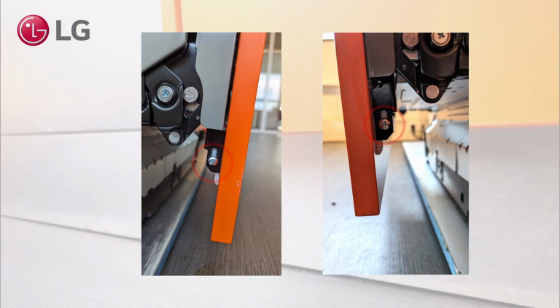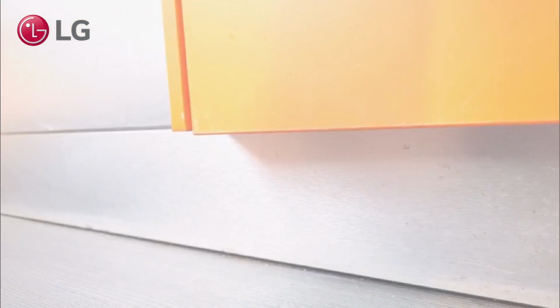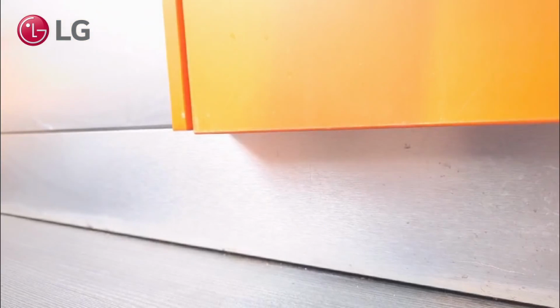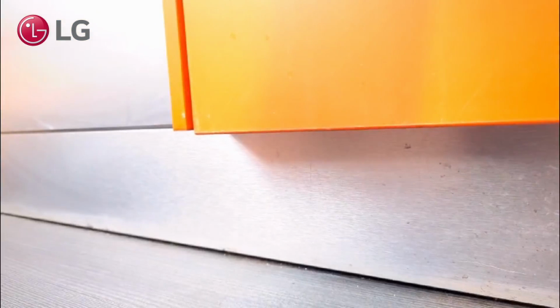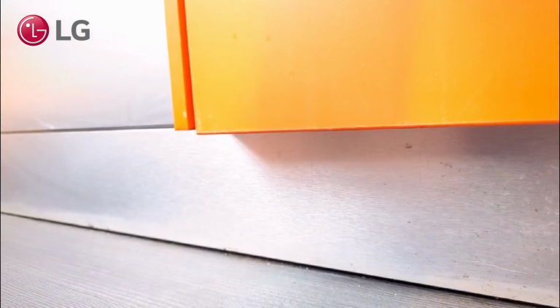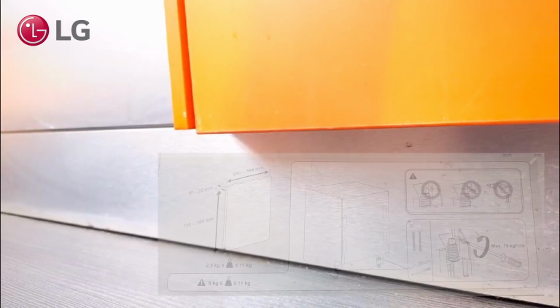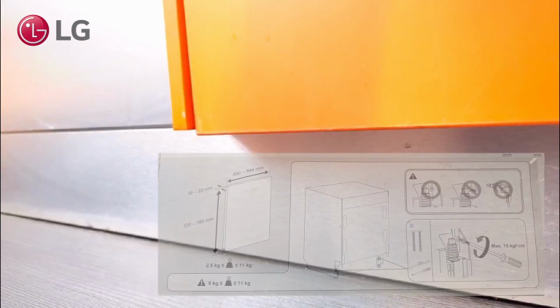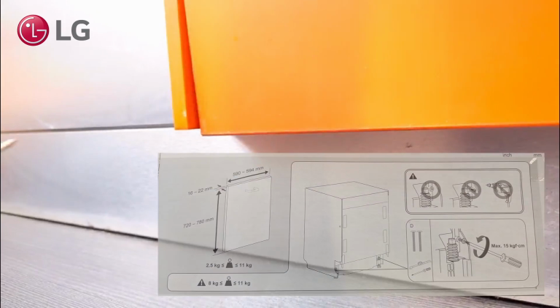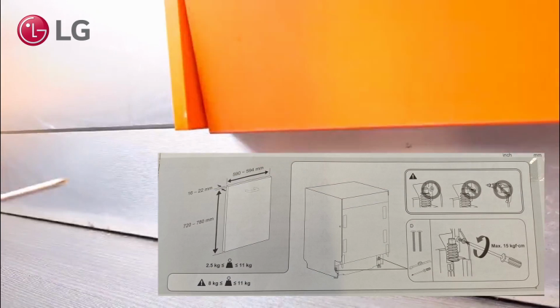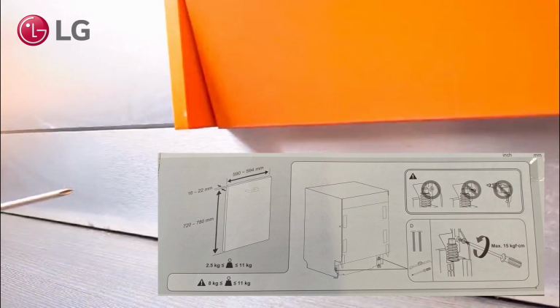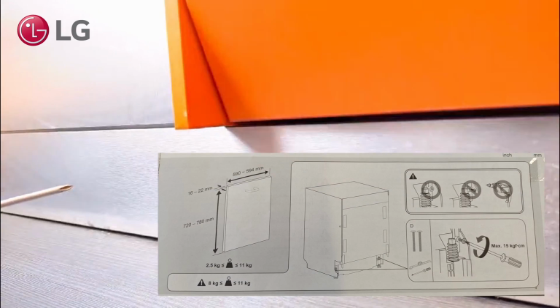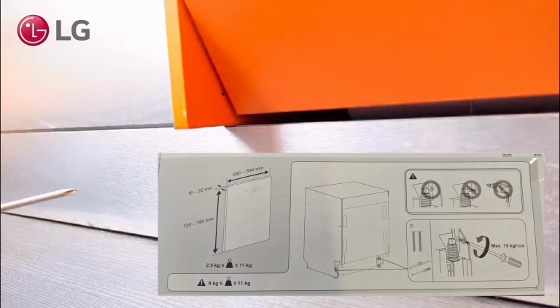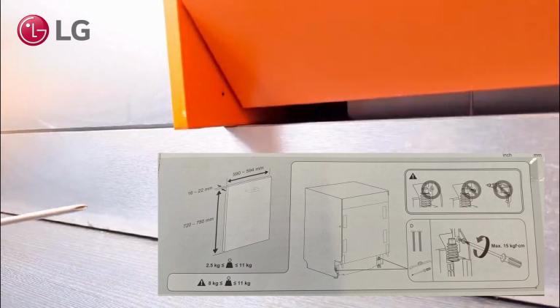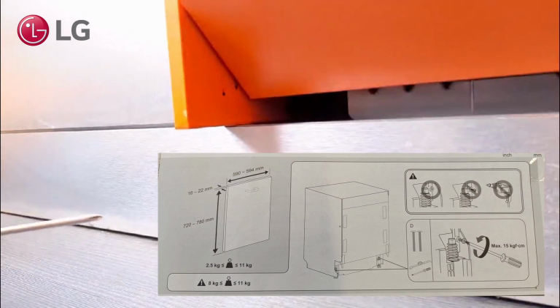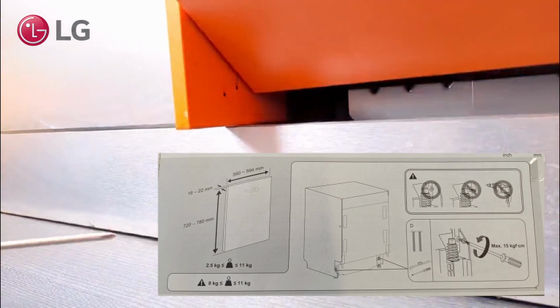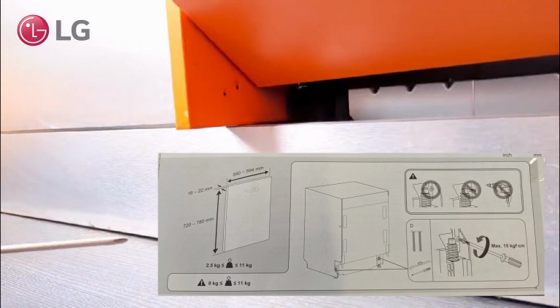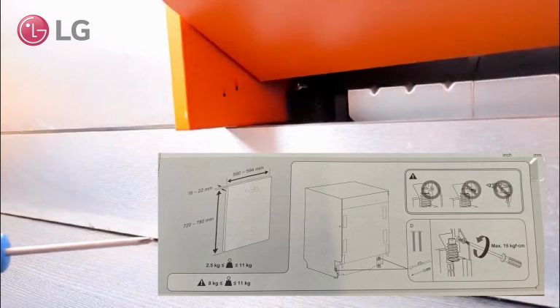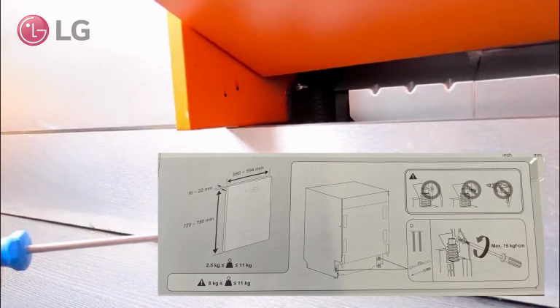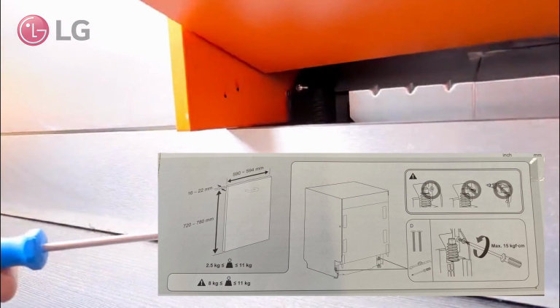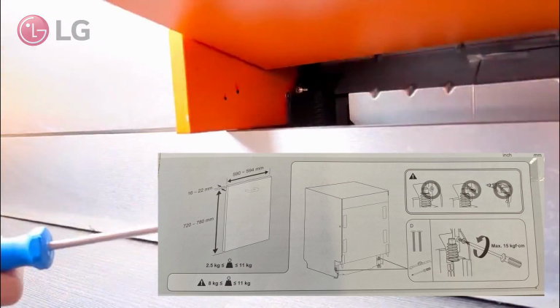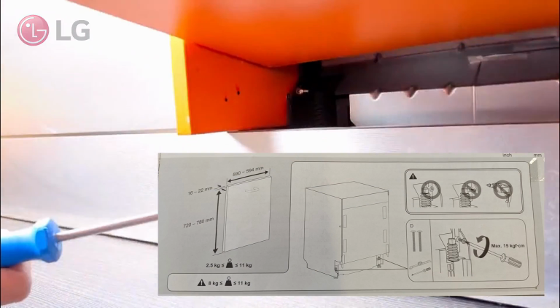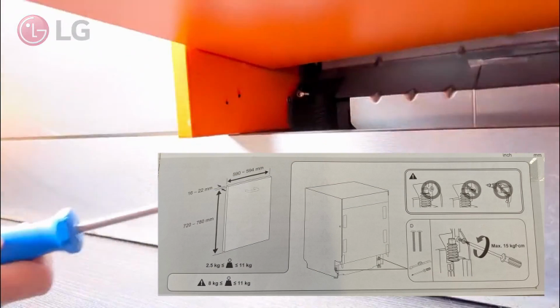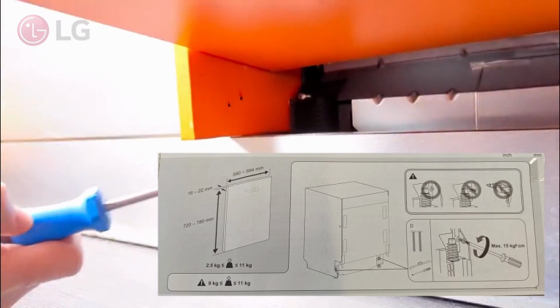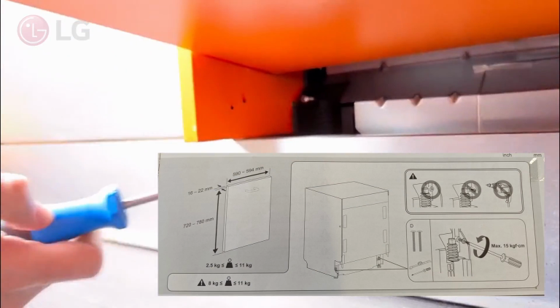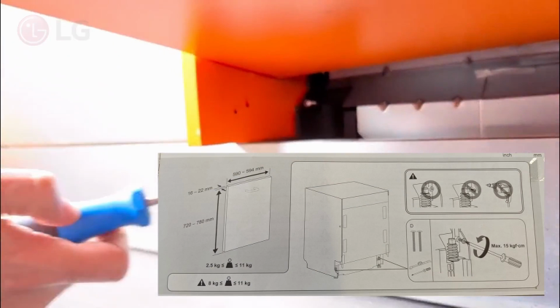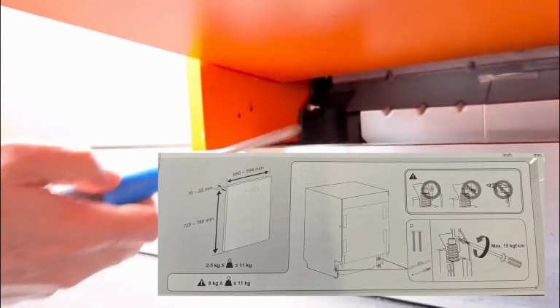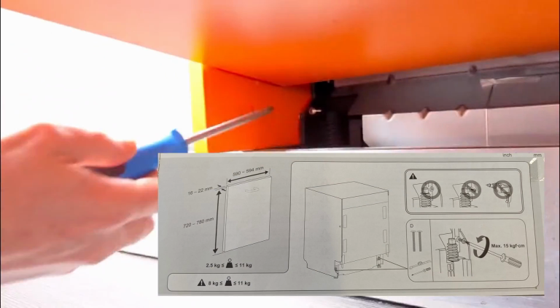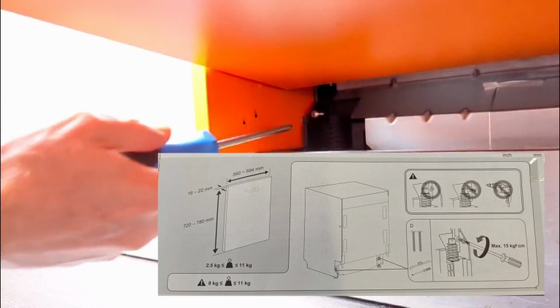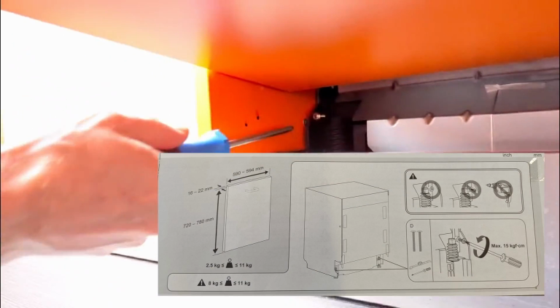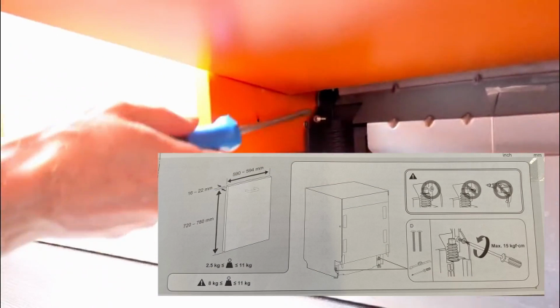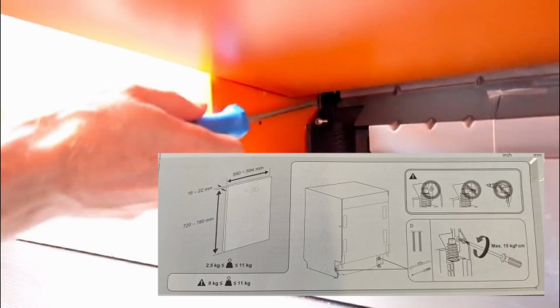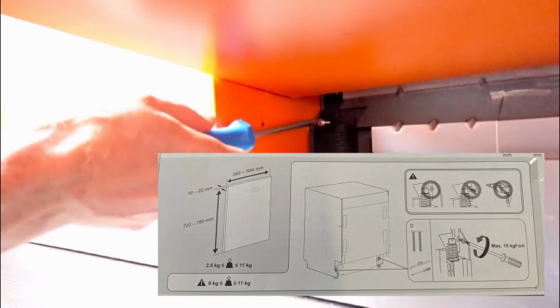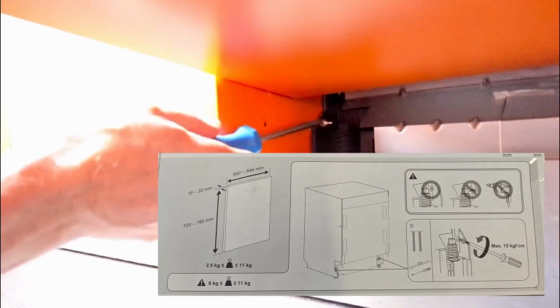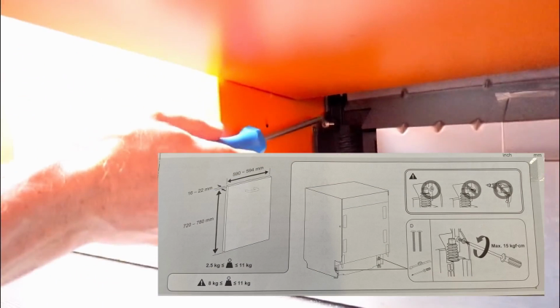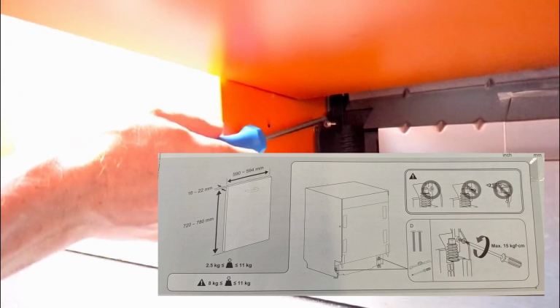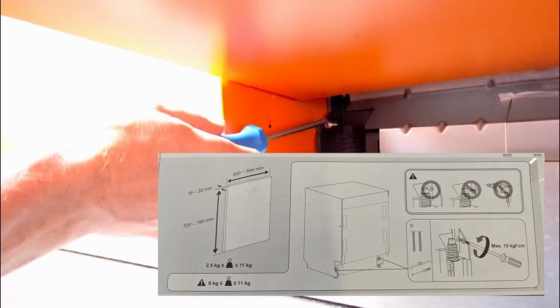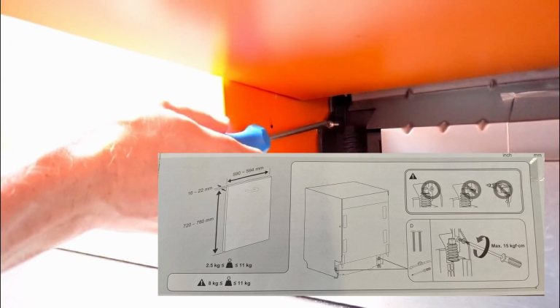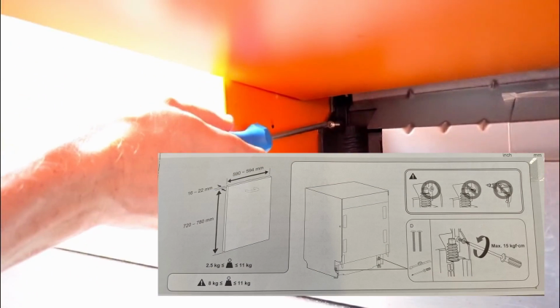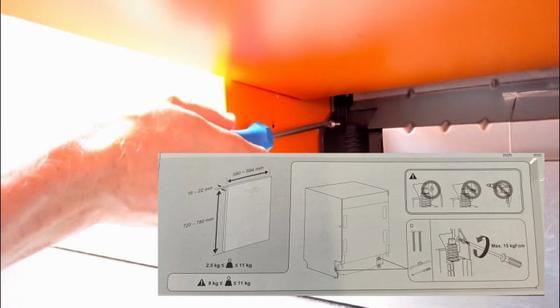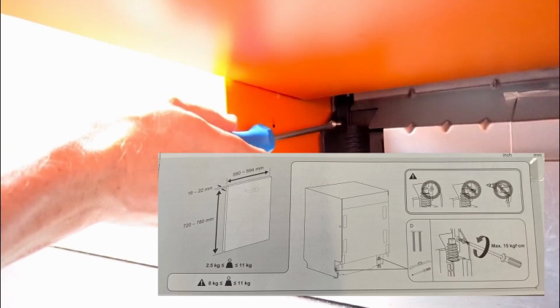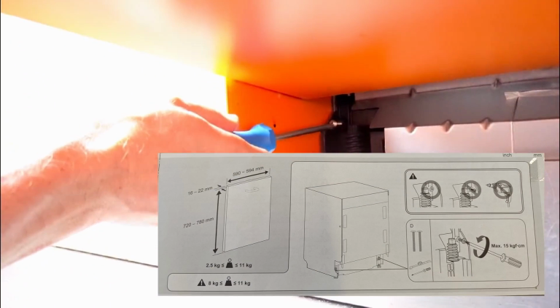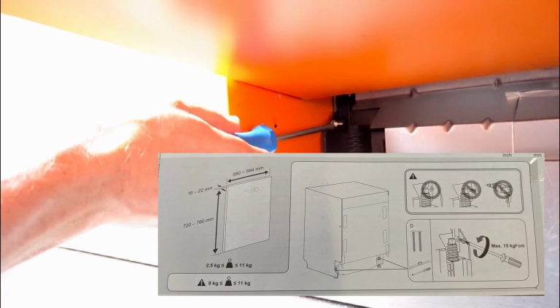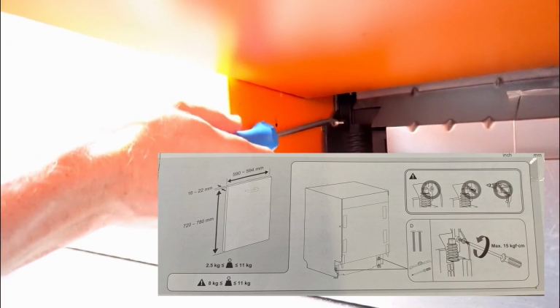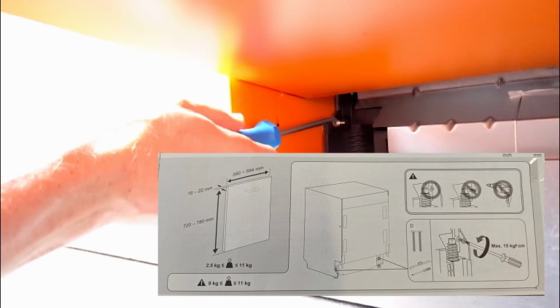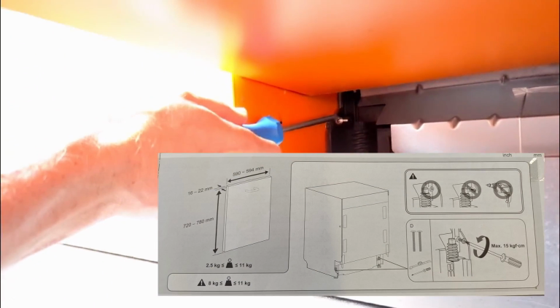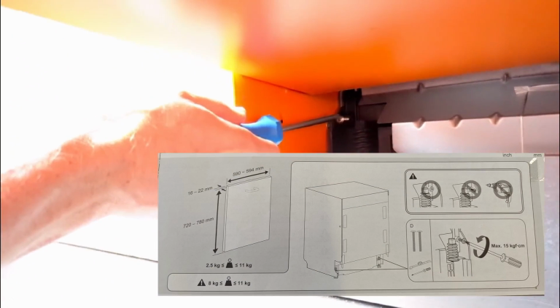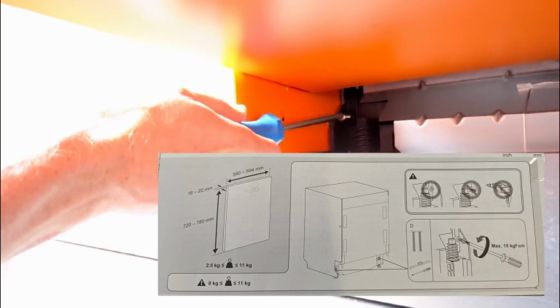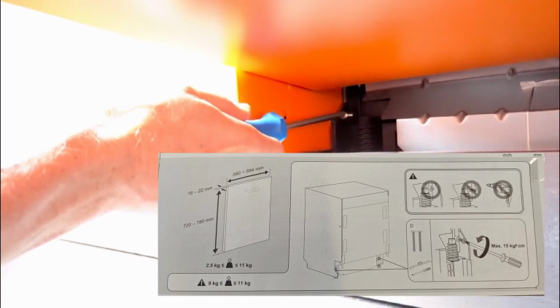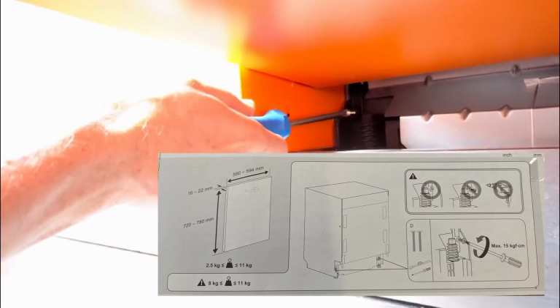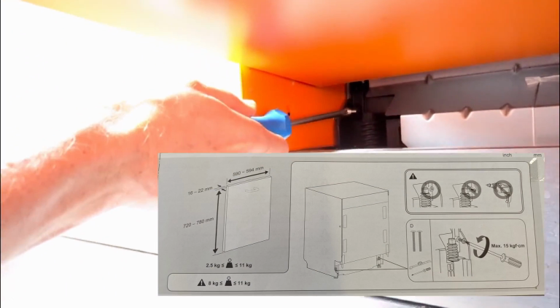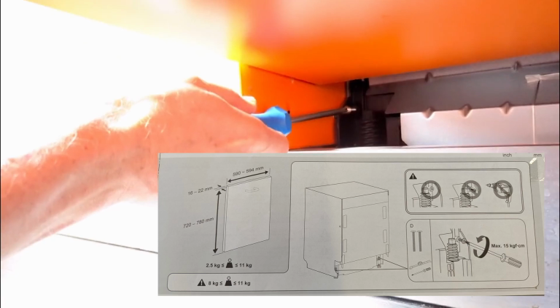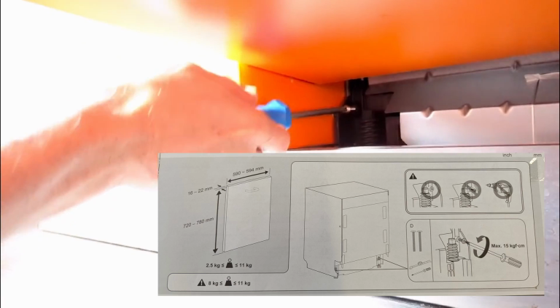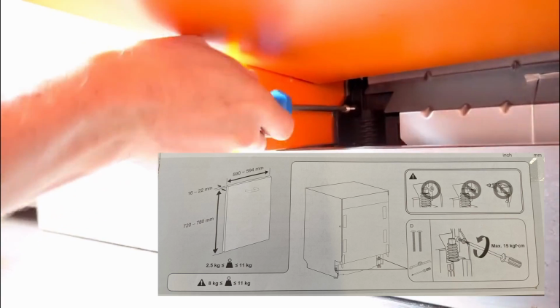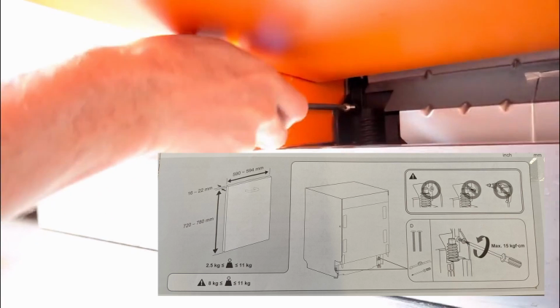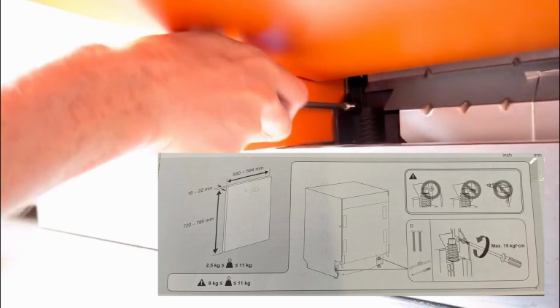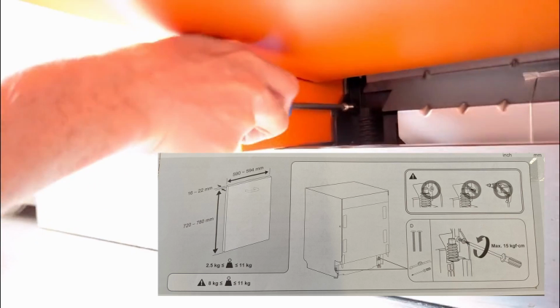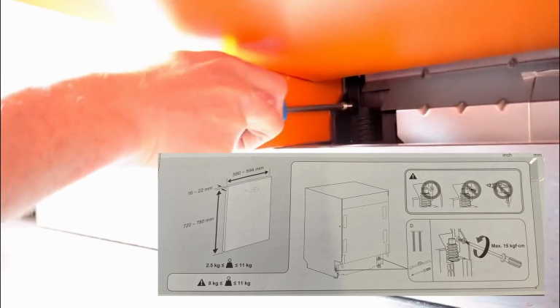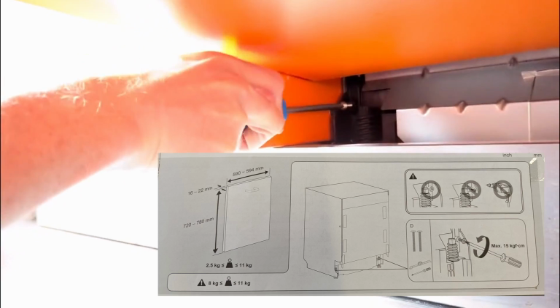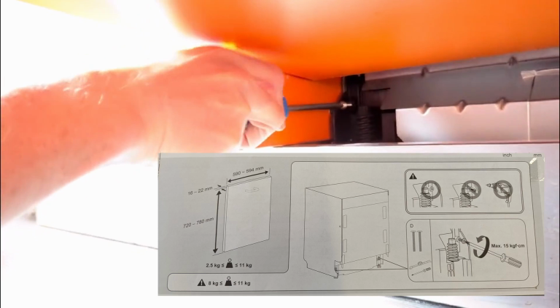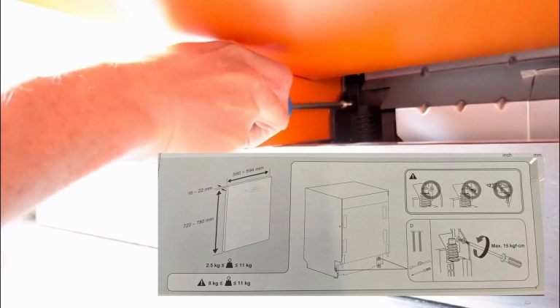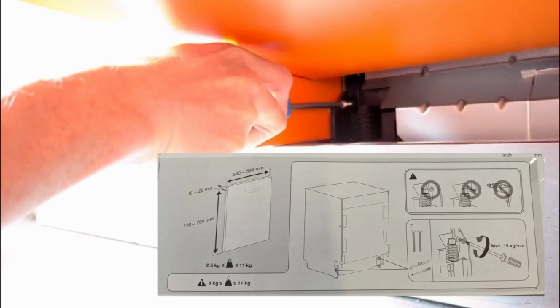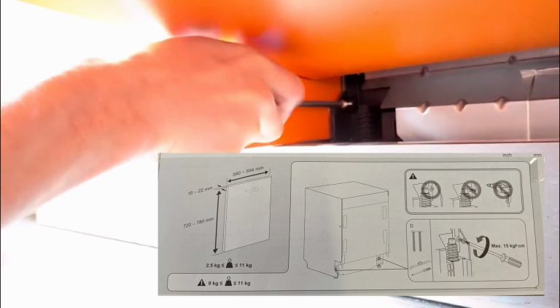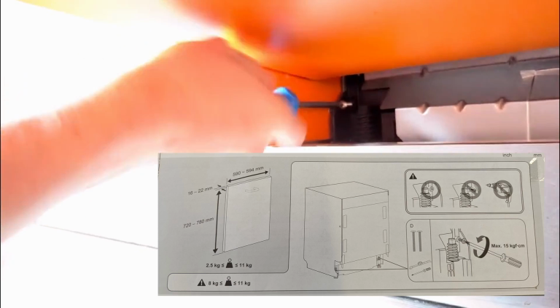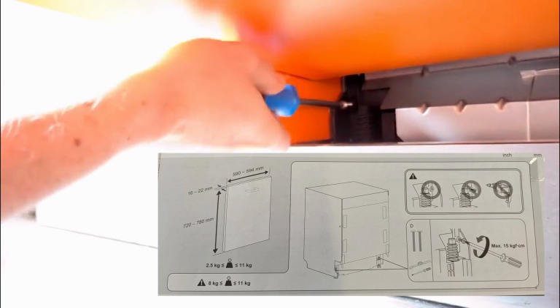Depending on the weight of the door panel, you may need to adjust the door tension spring screws so the door opens and closes easily.